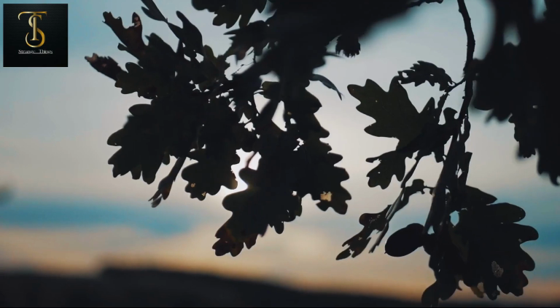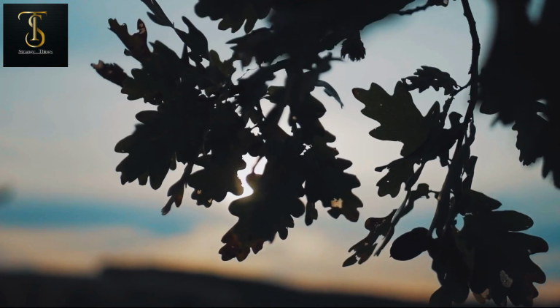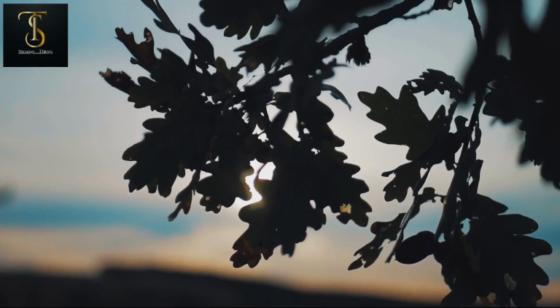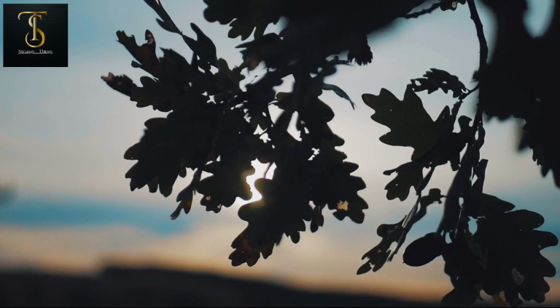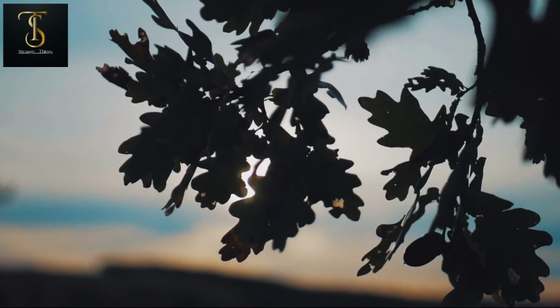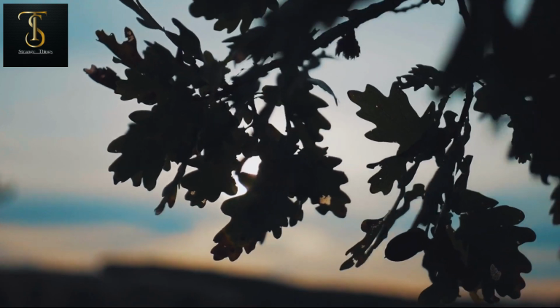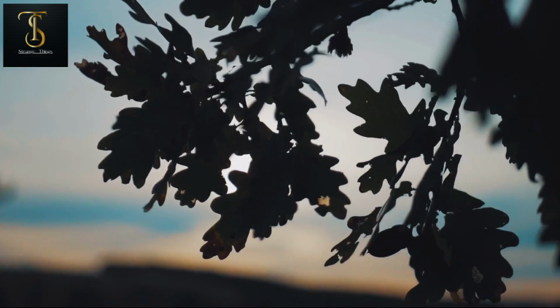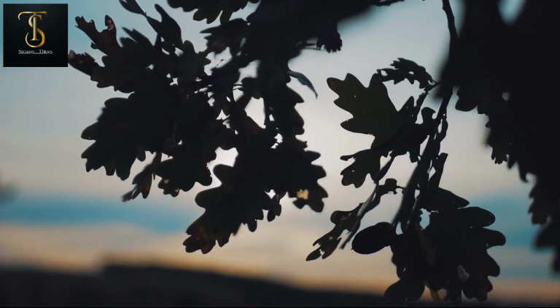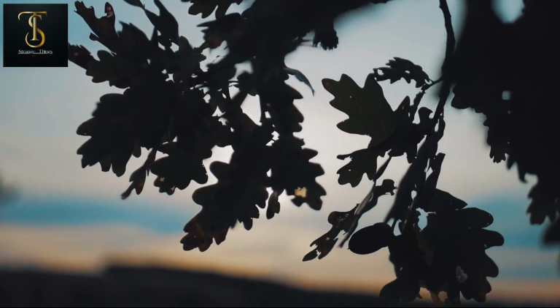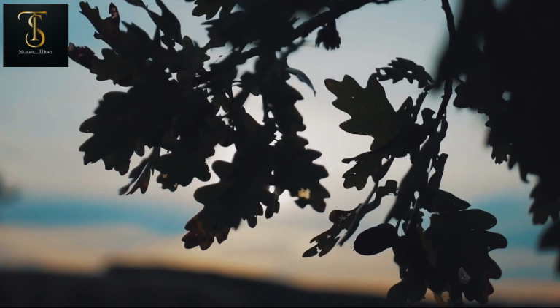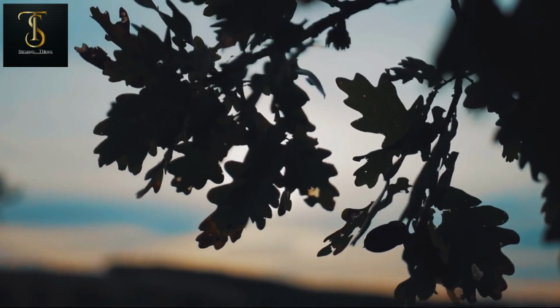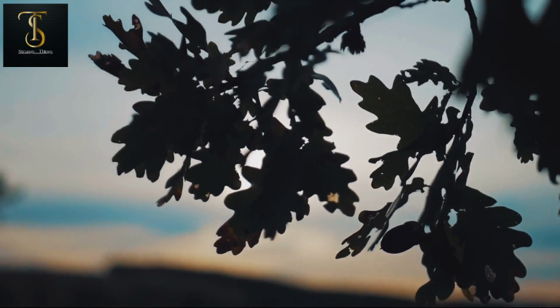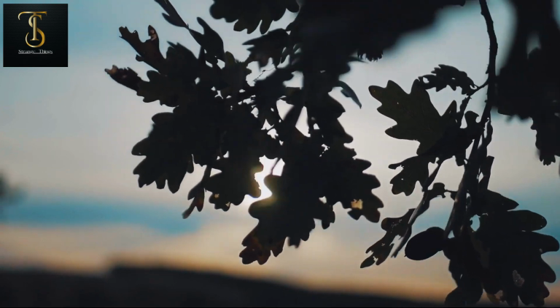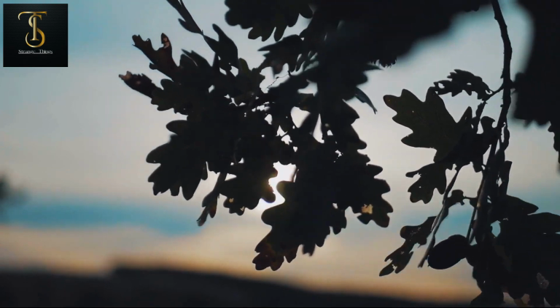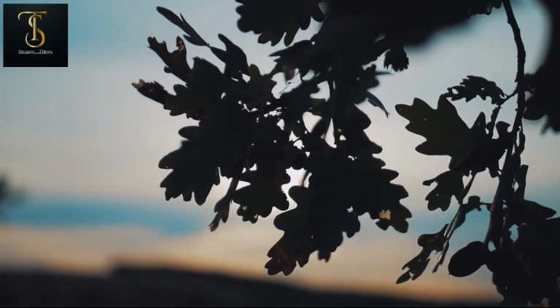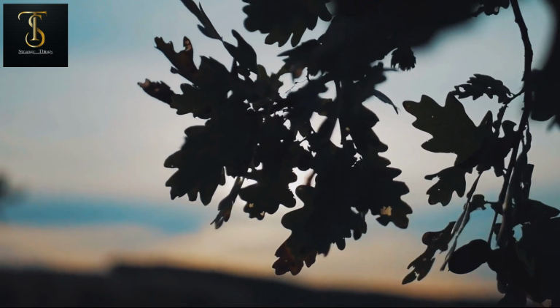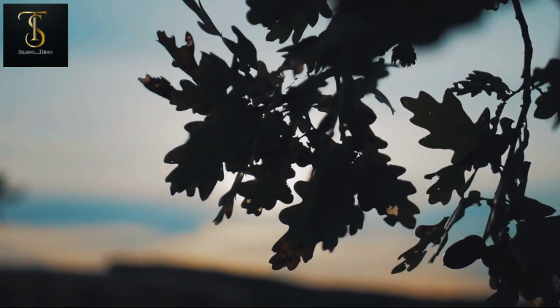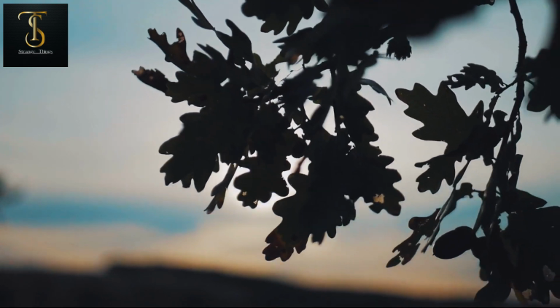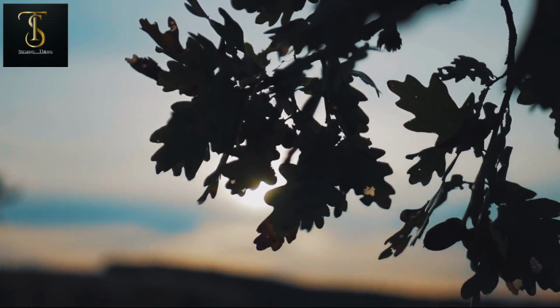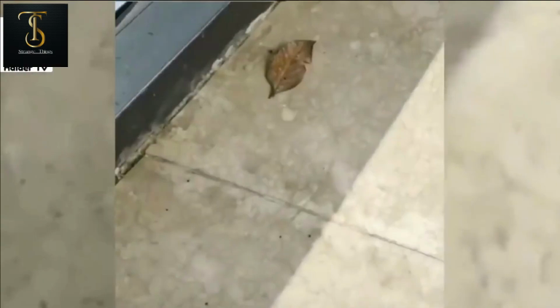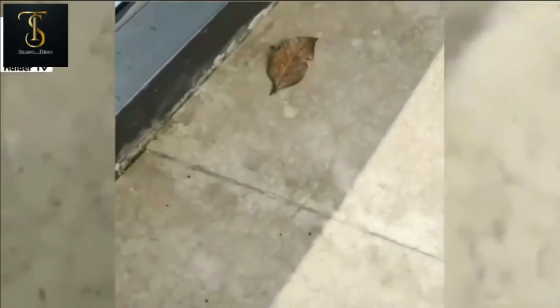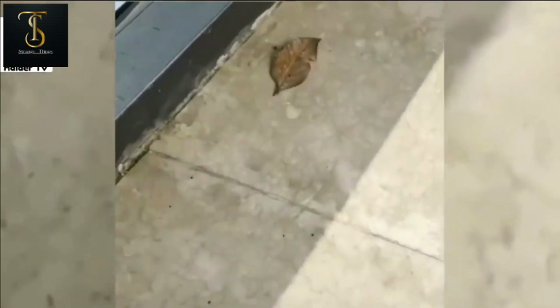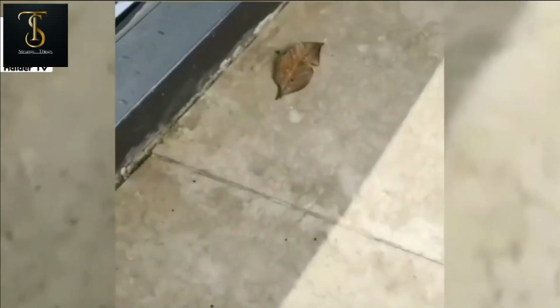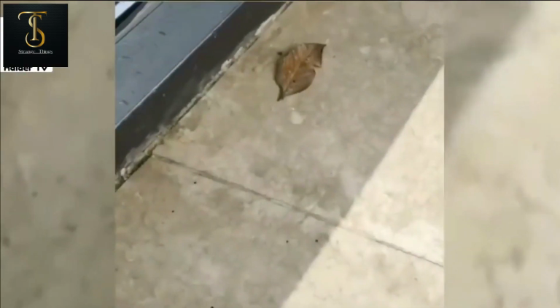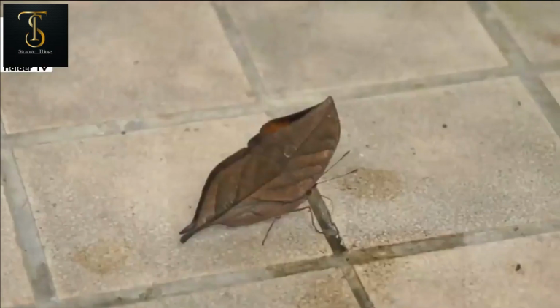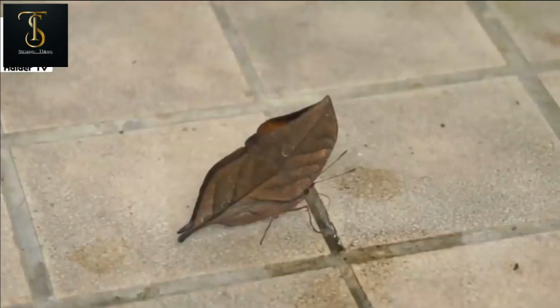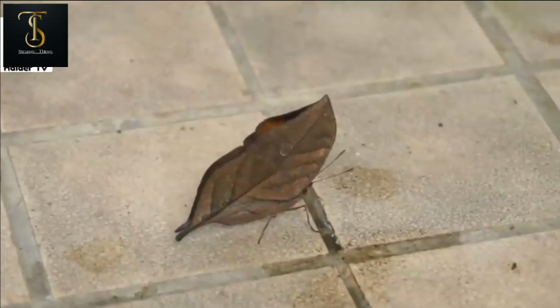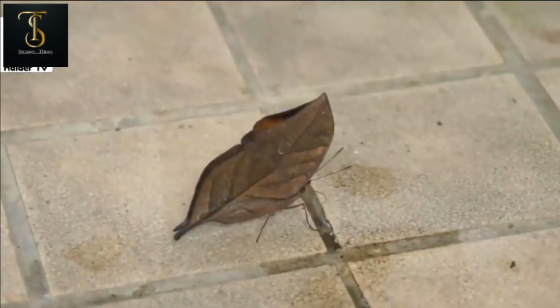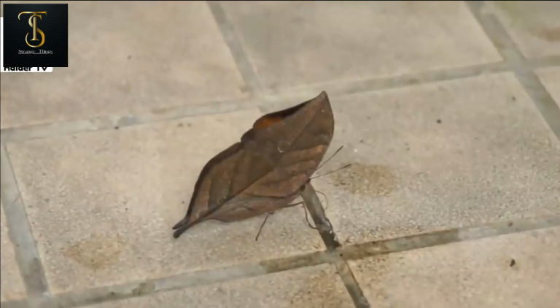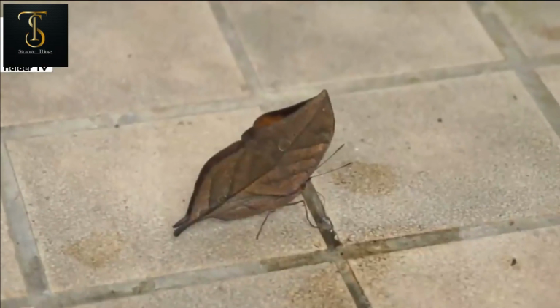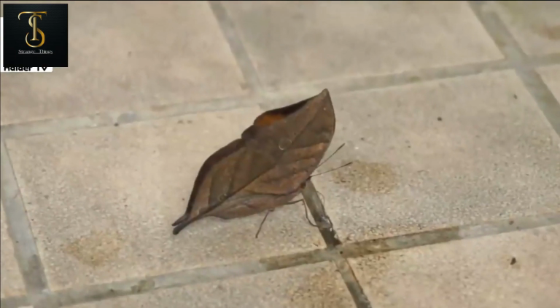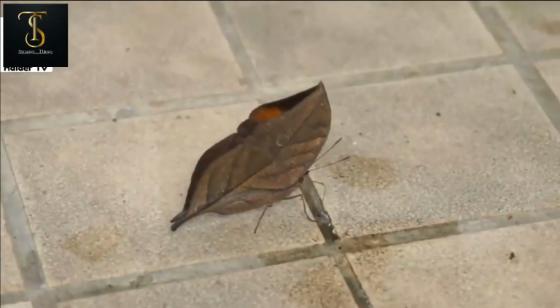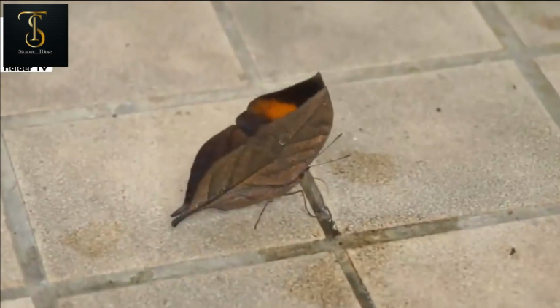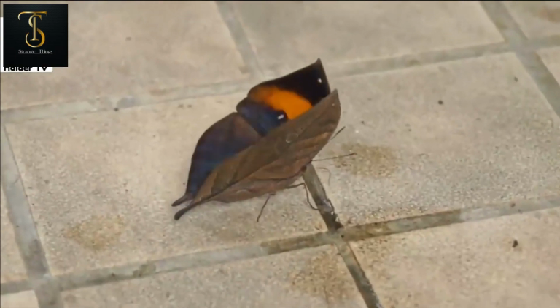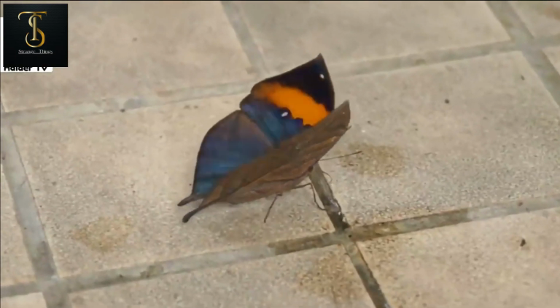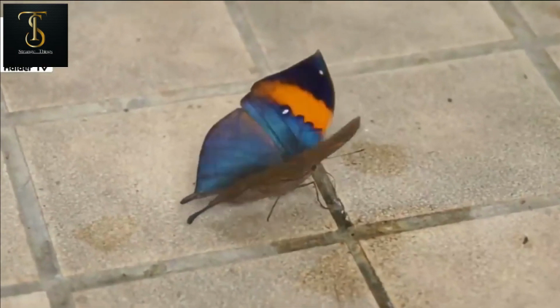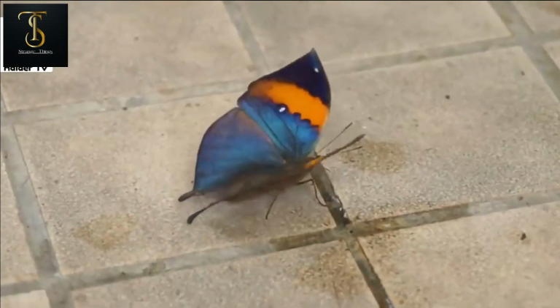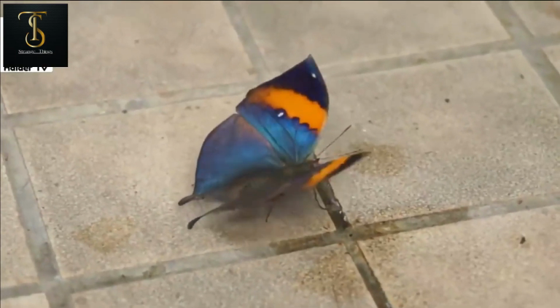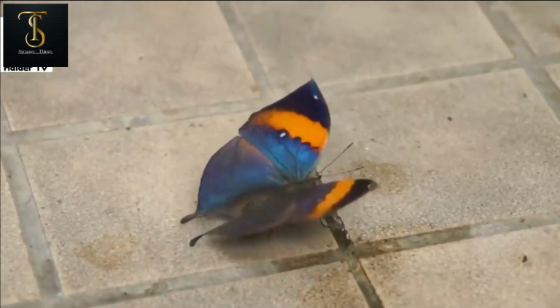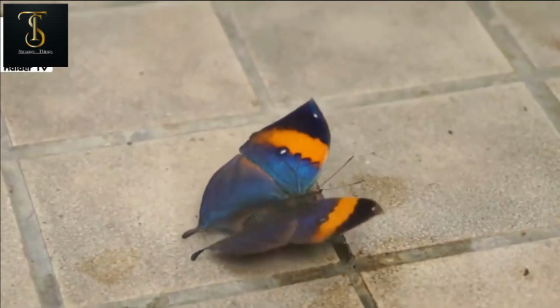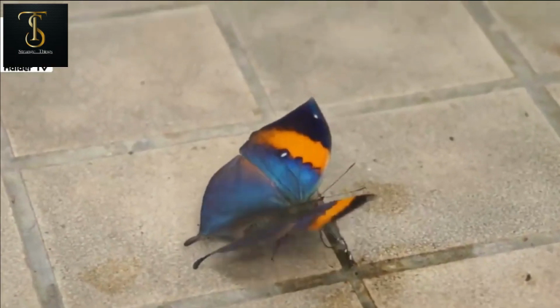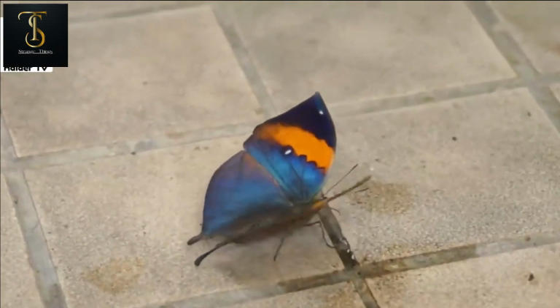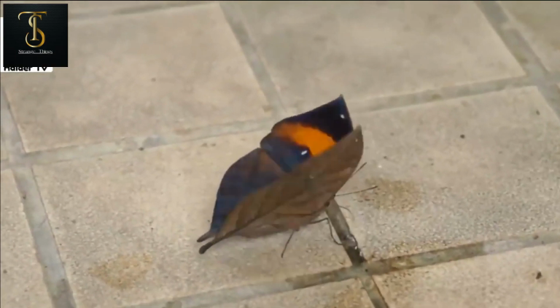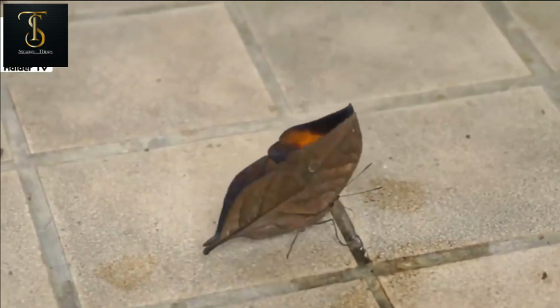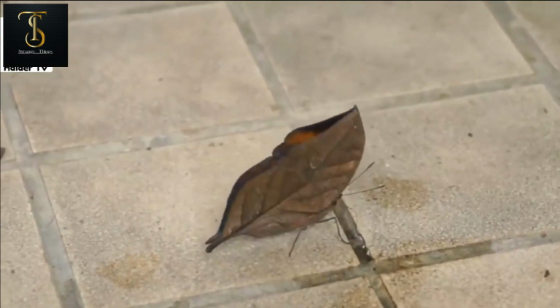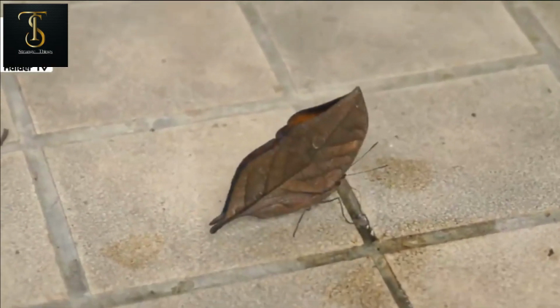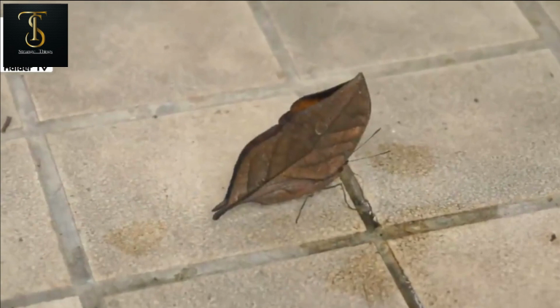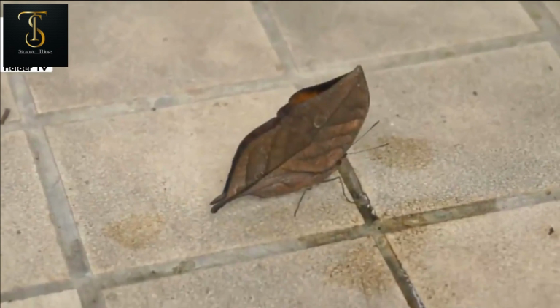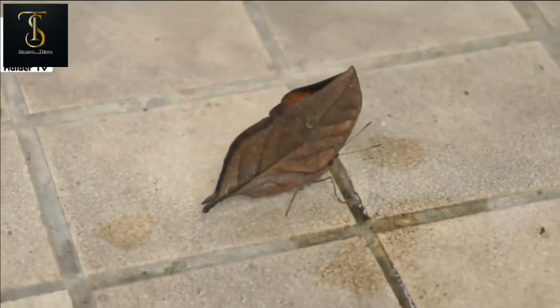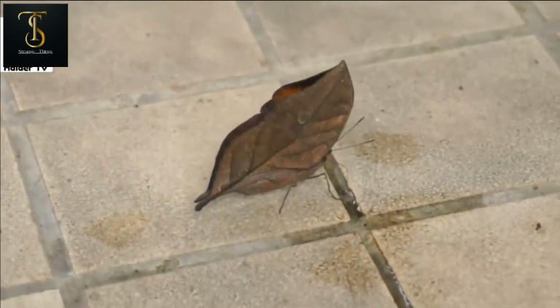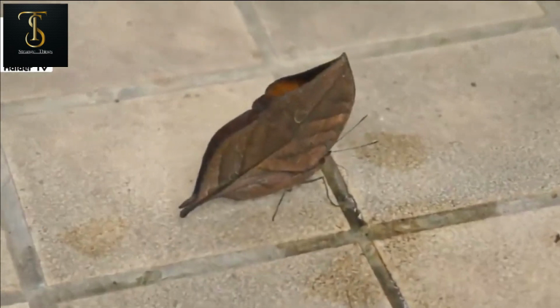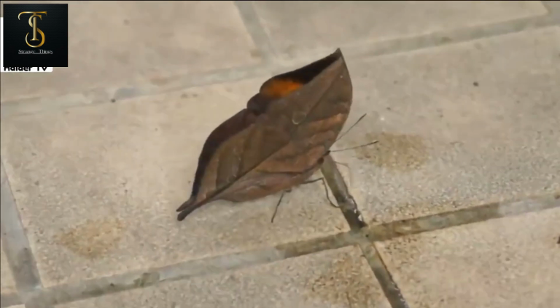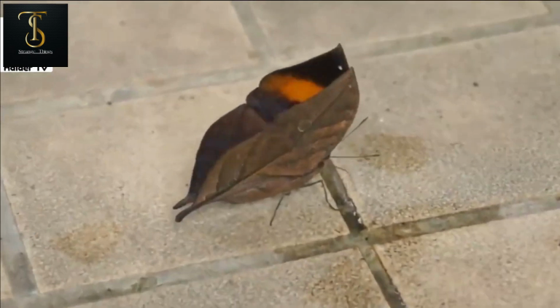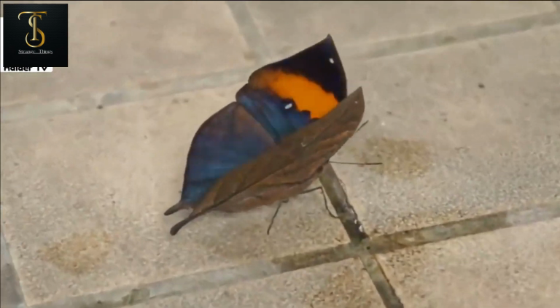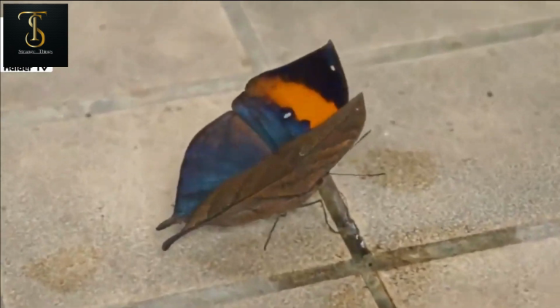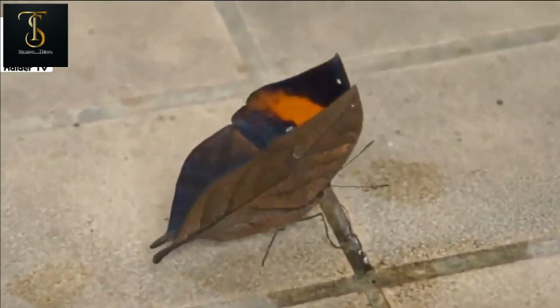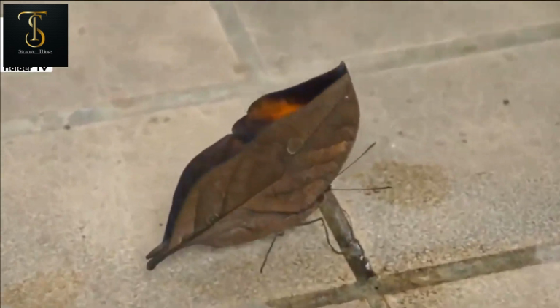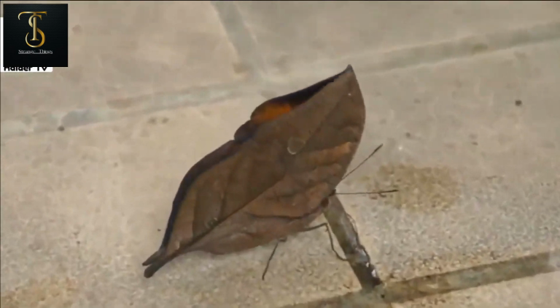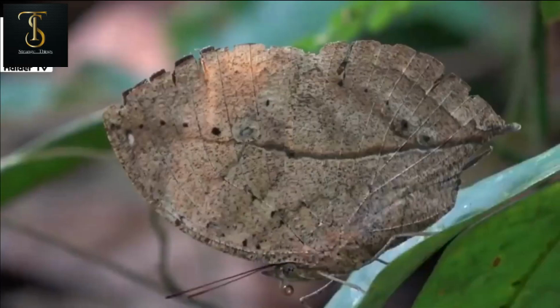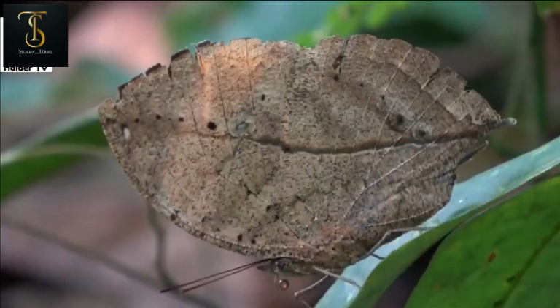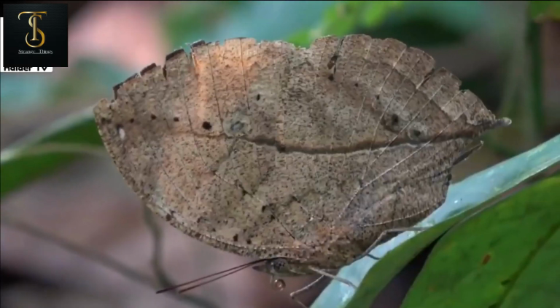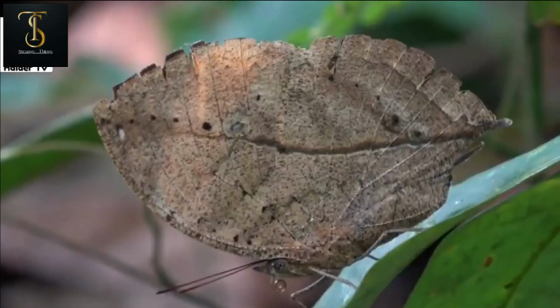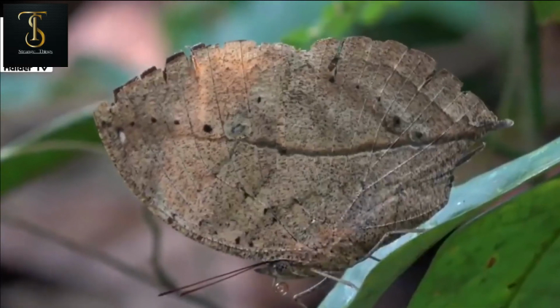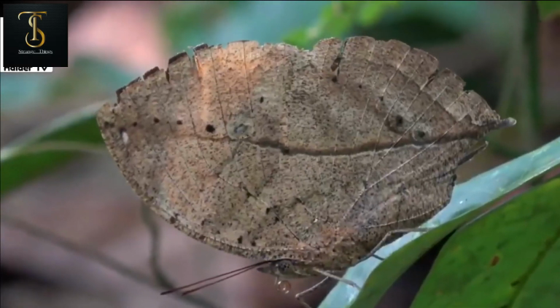Finding this butterfly in the jungle is like finding a needle in a haystack, as you may have to check every leaf of every jungle tree.